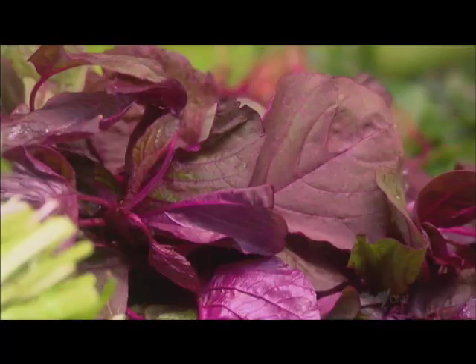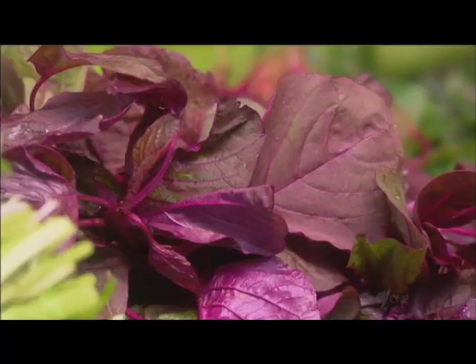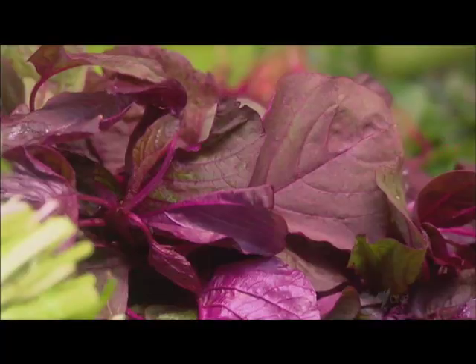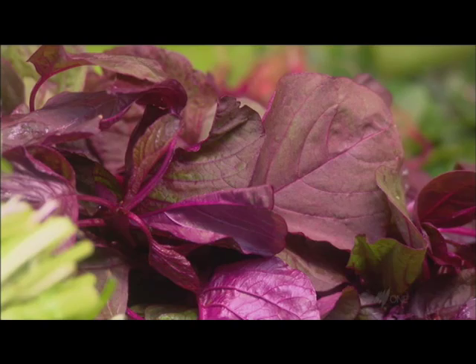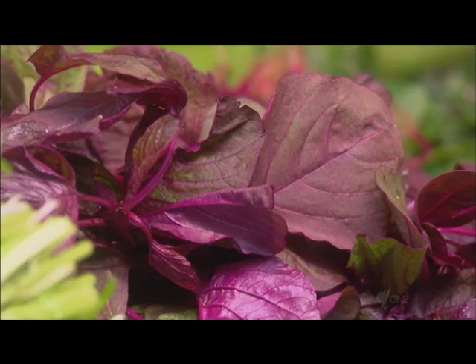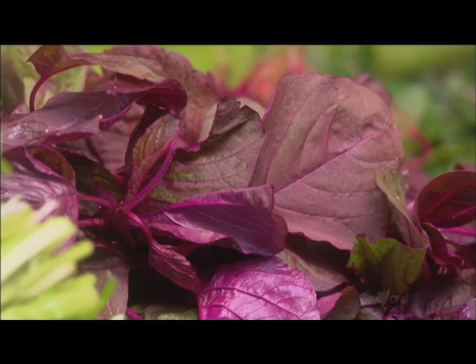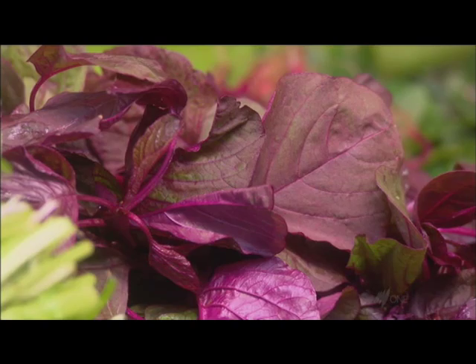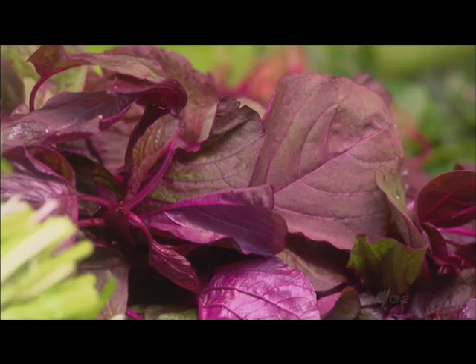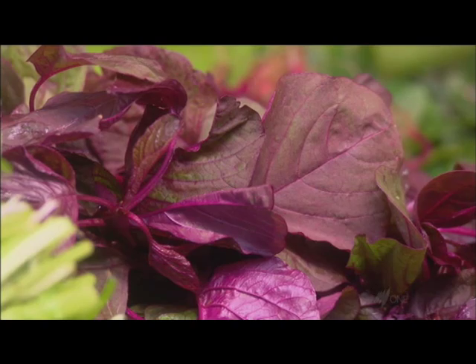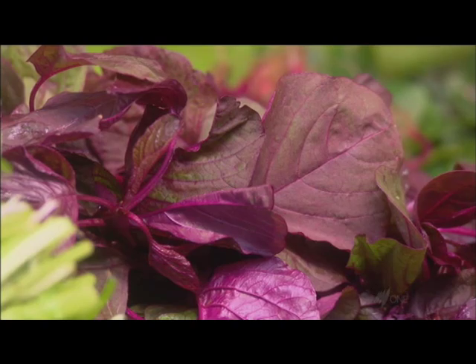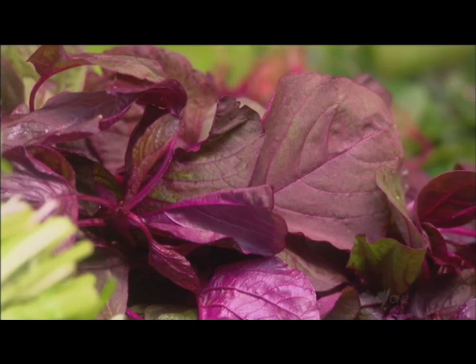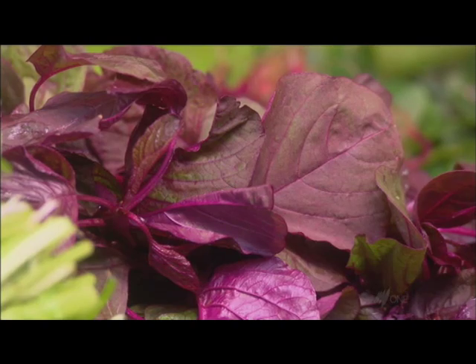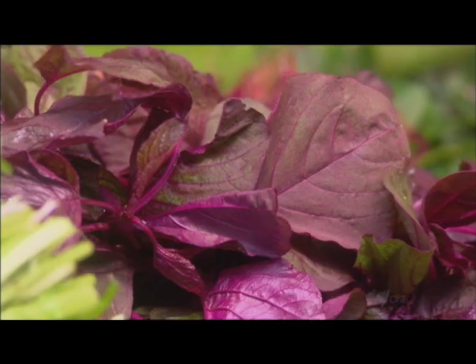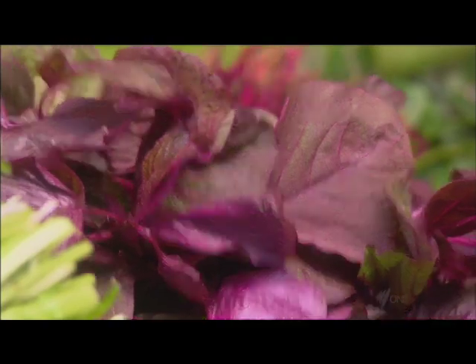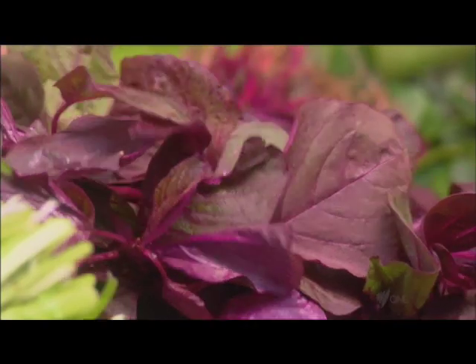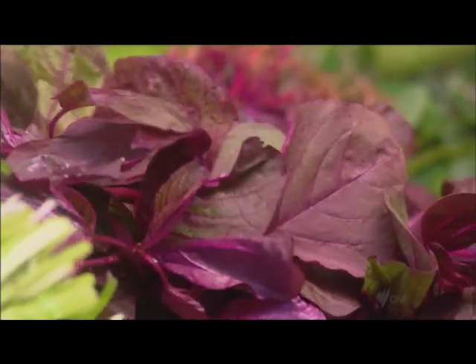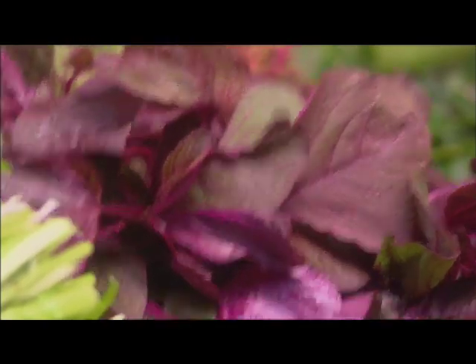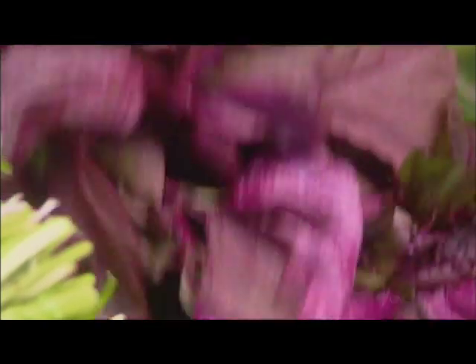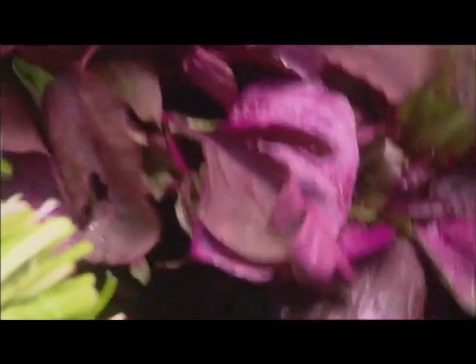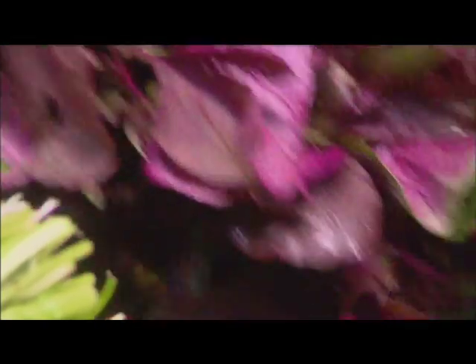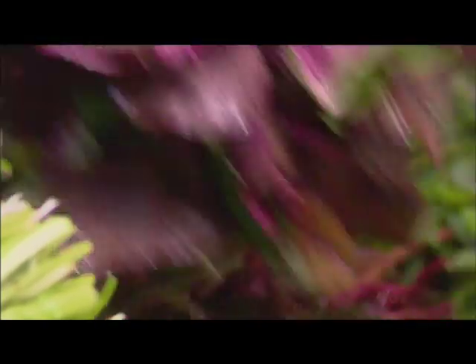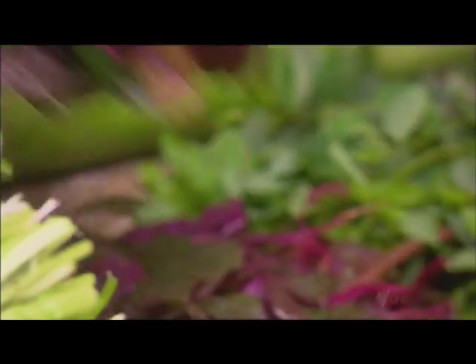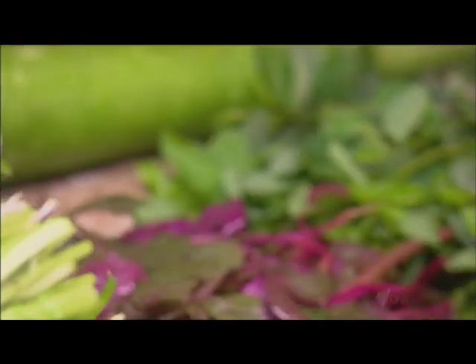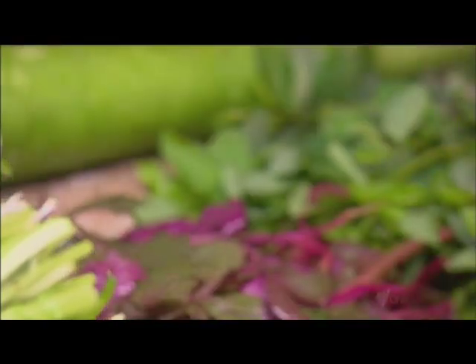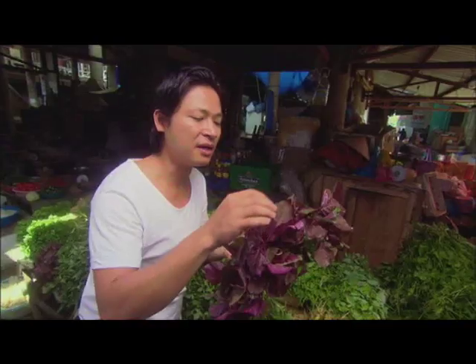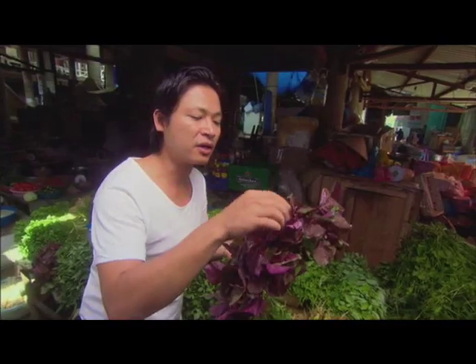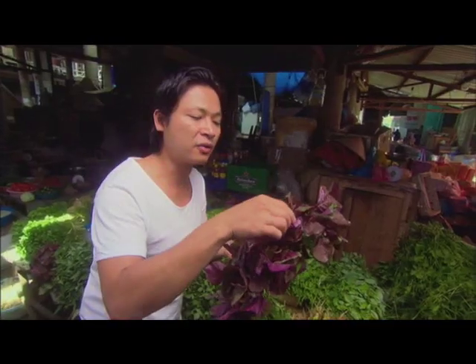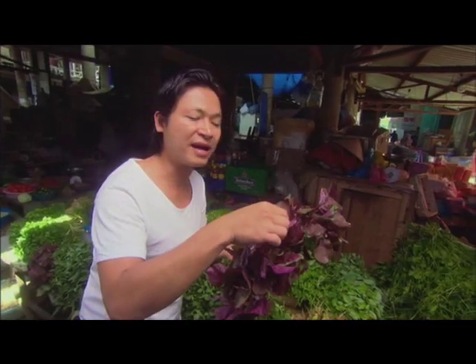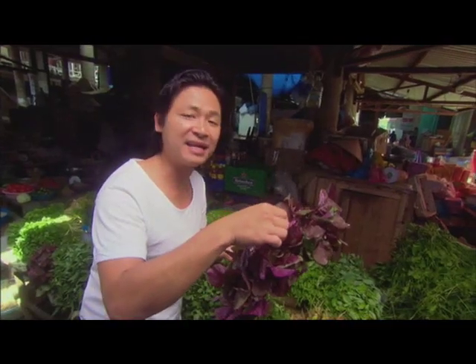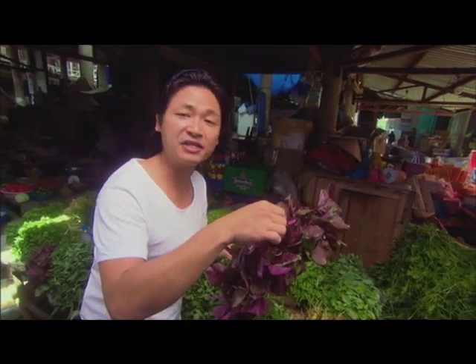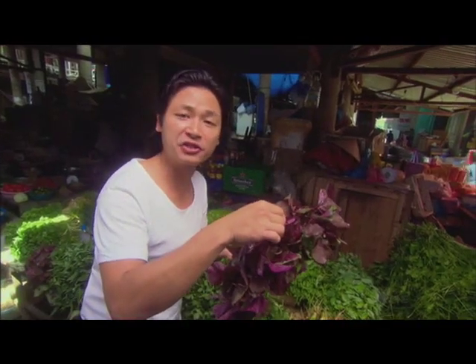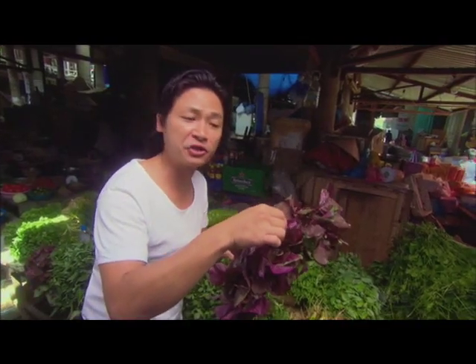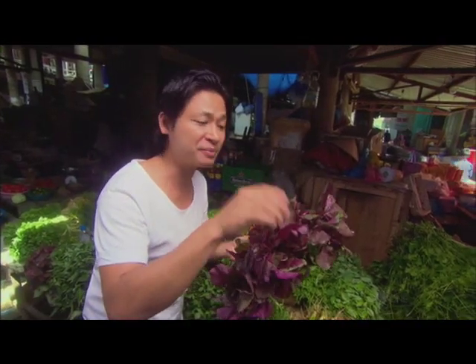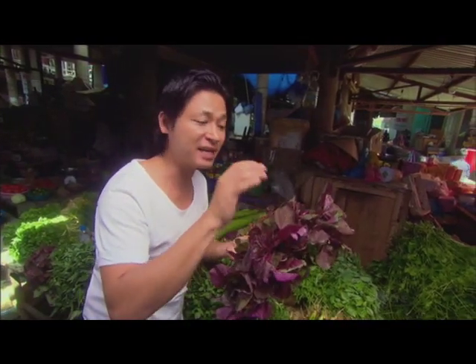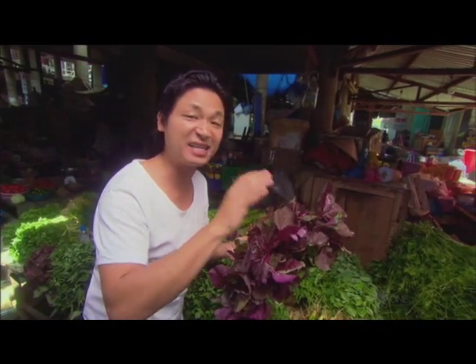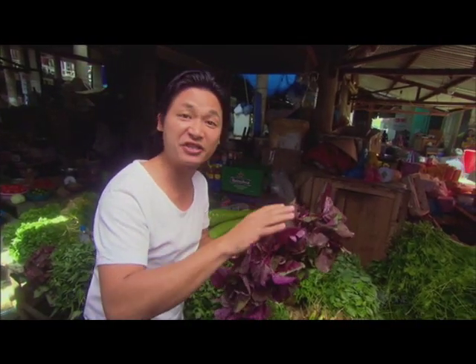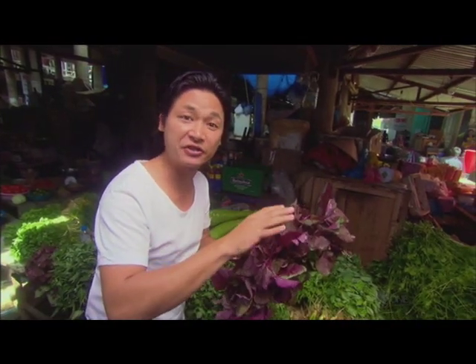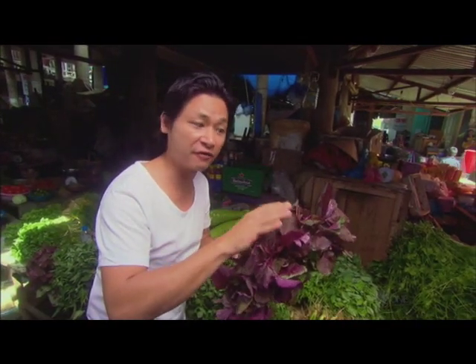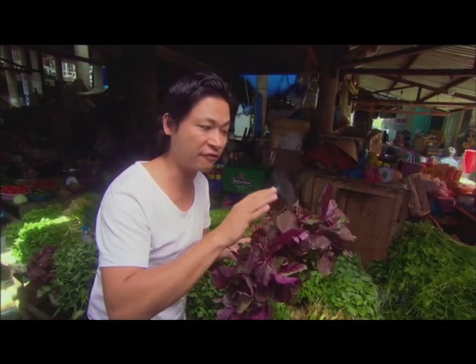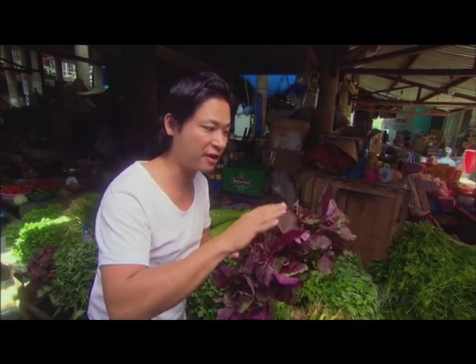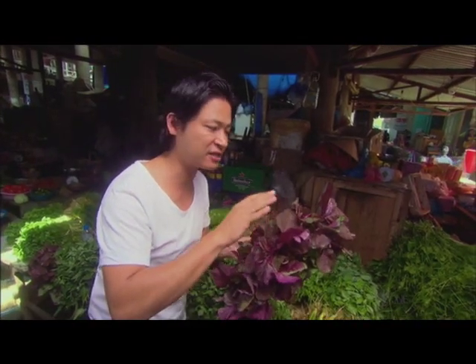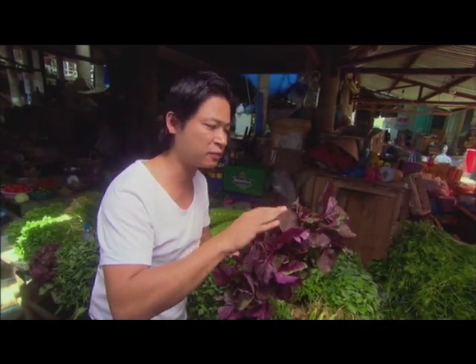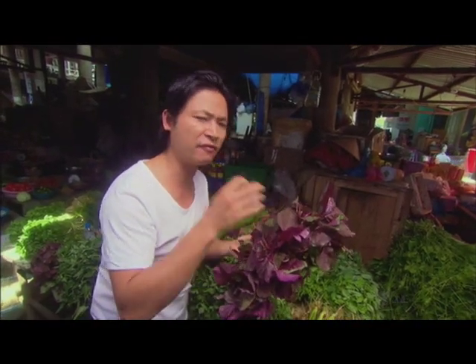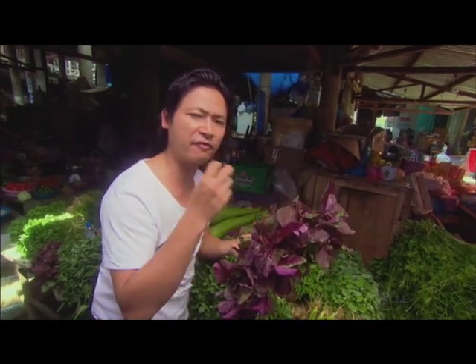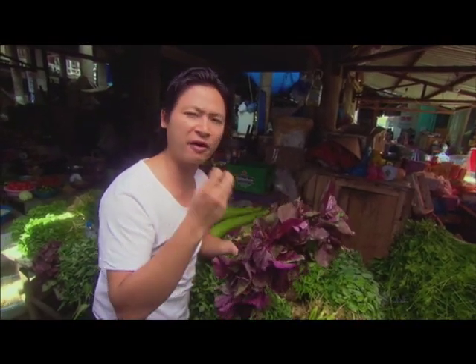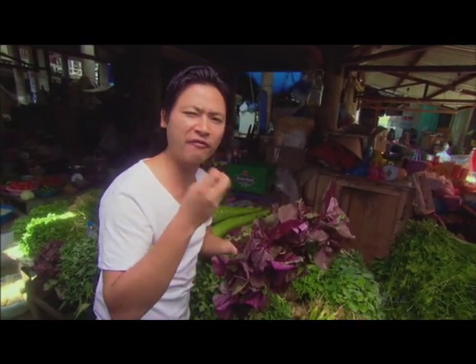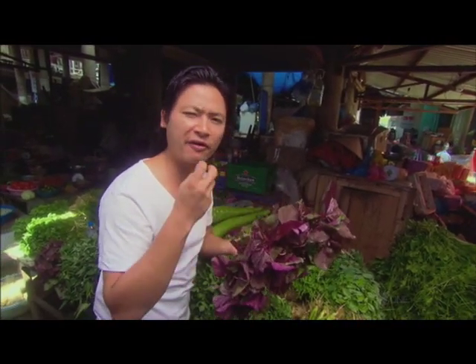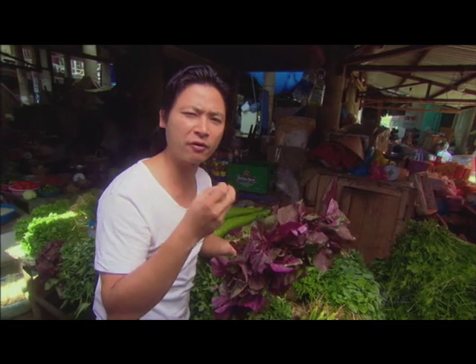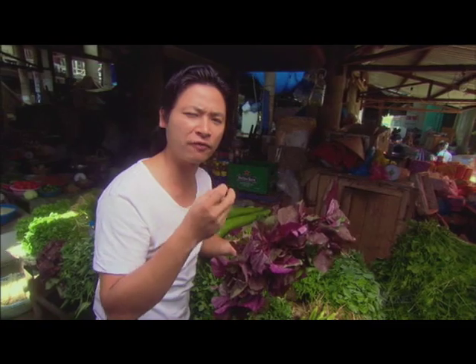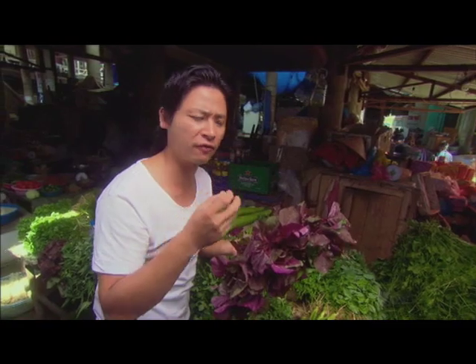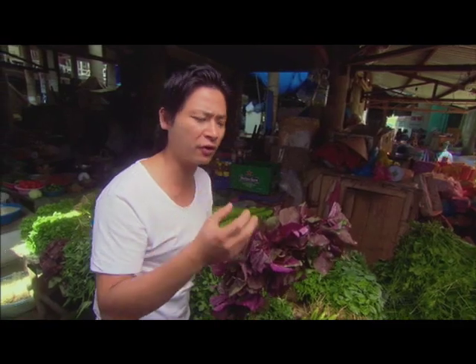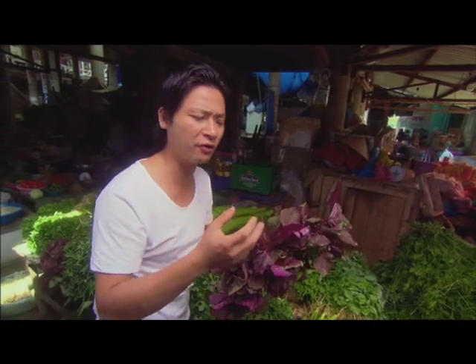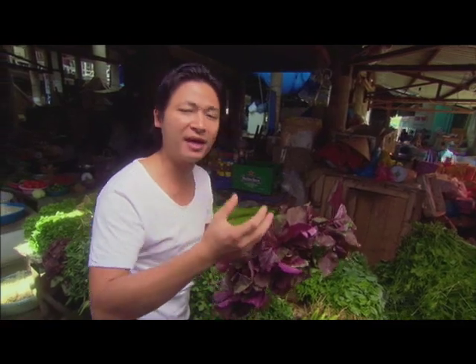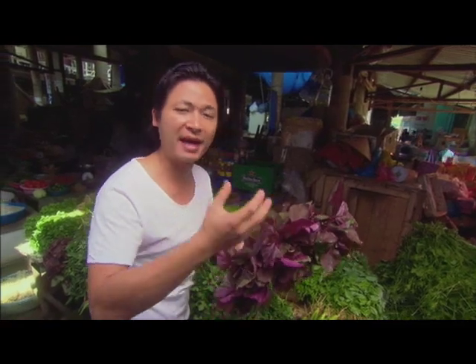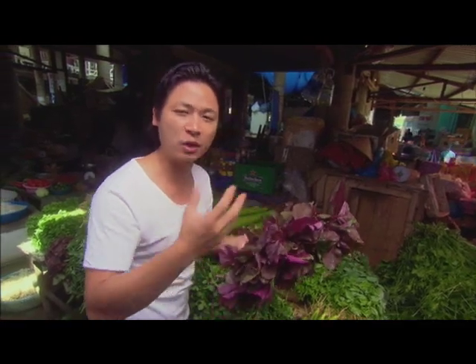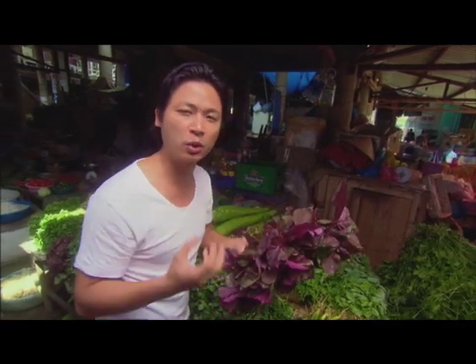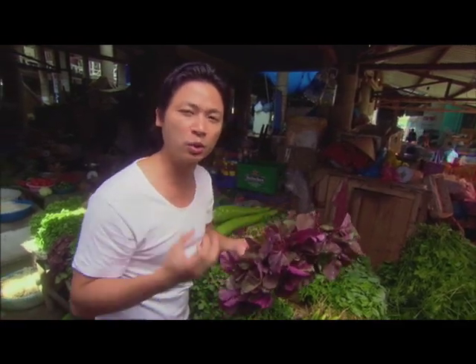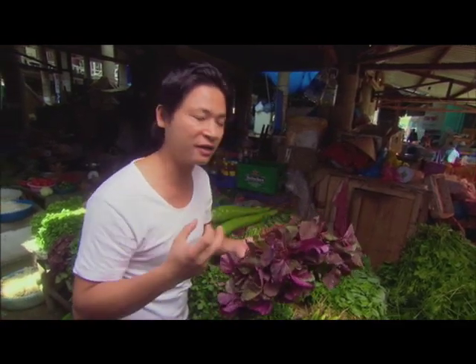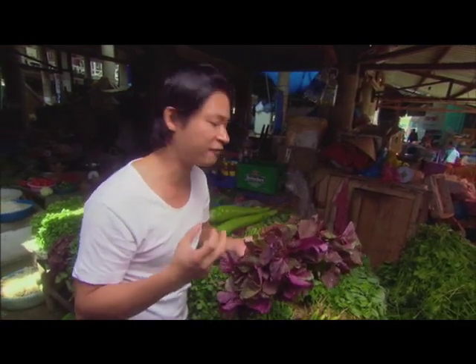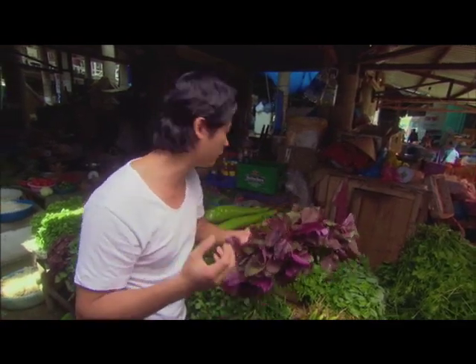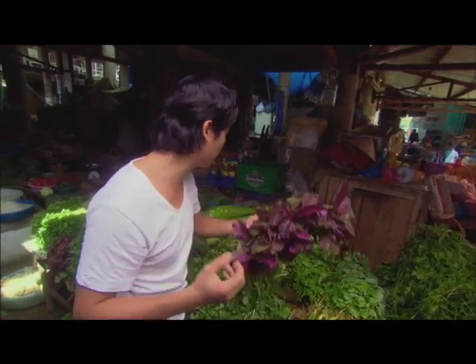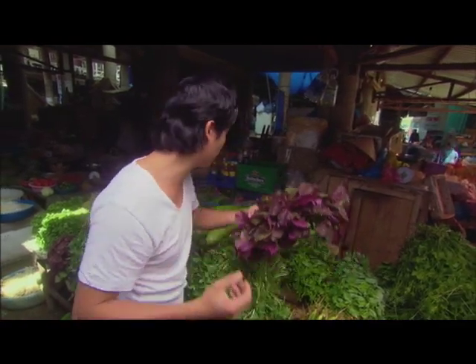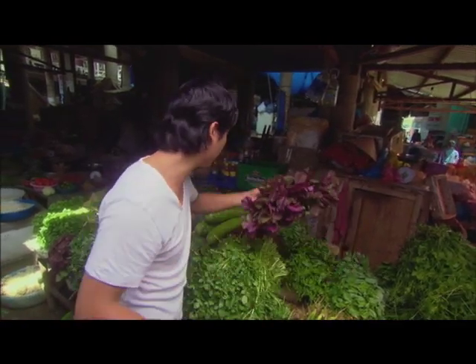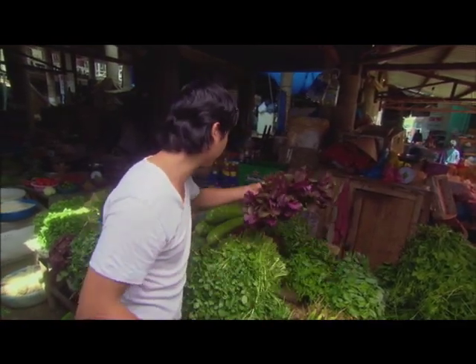Here we have rau dền — amaranth leaf — great in soups and stir fries as well. Very good for you and cooling for your body.